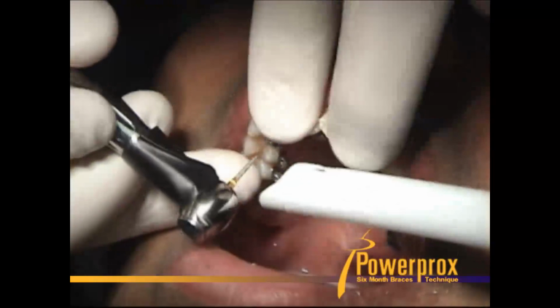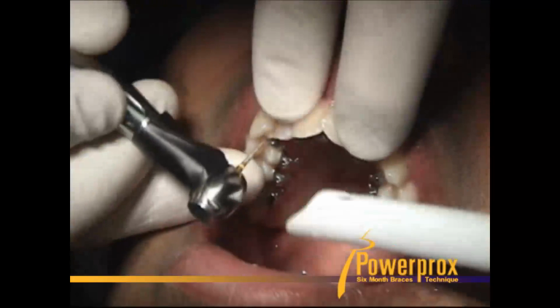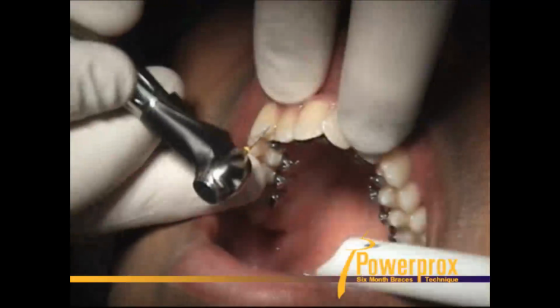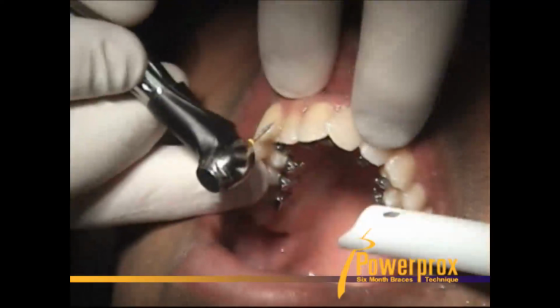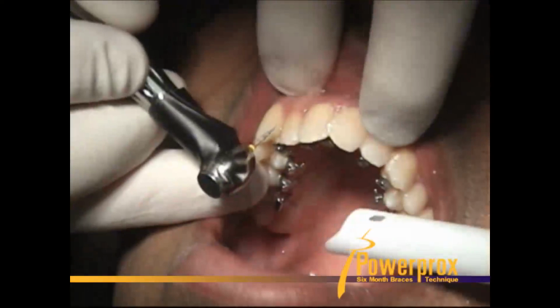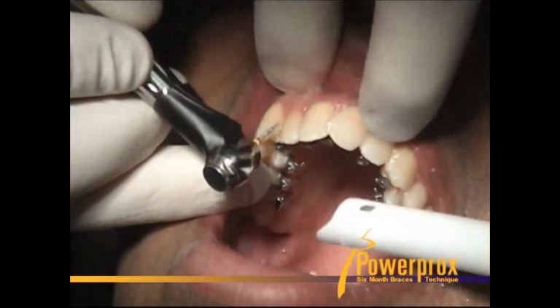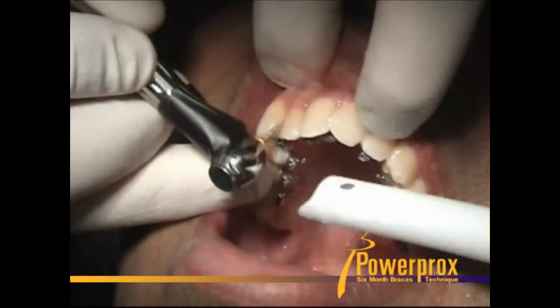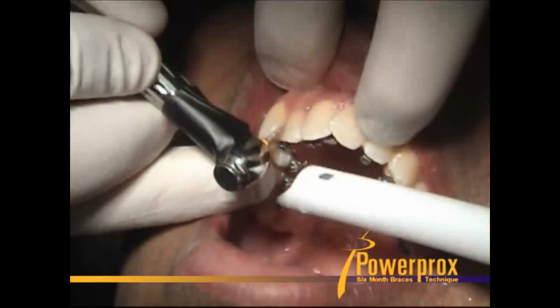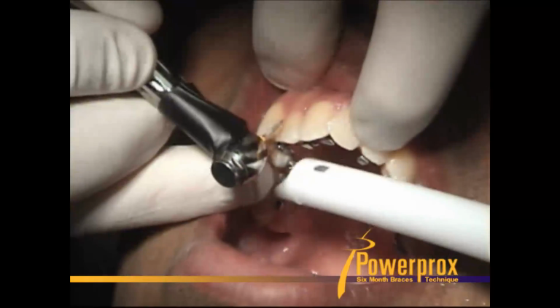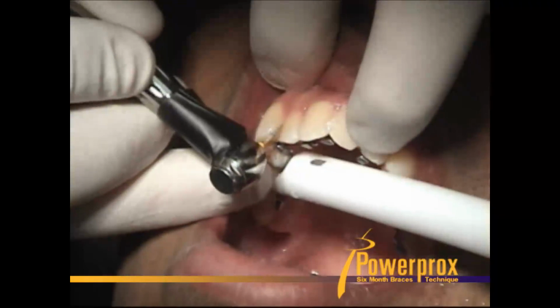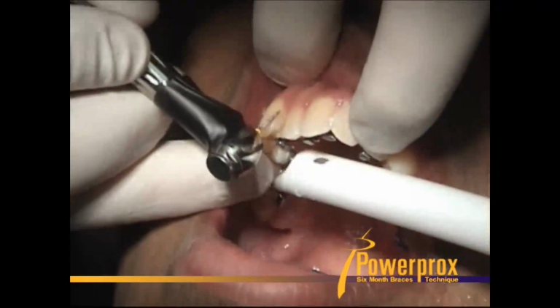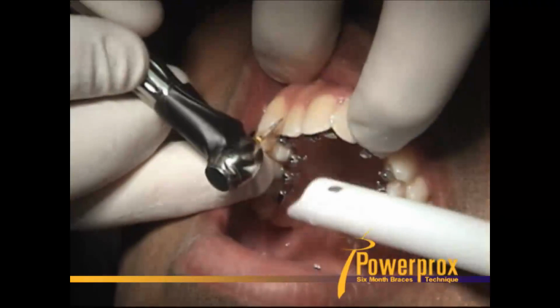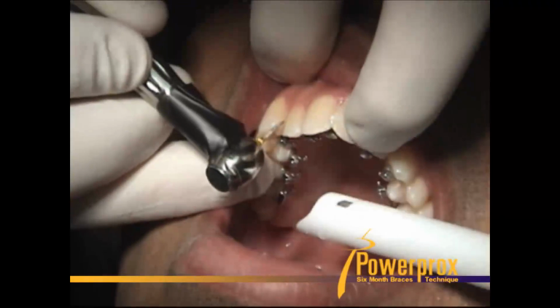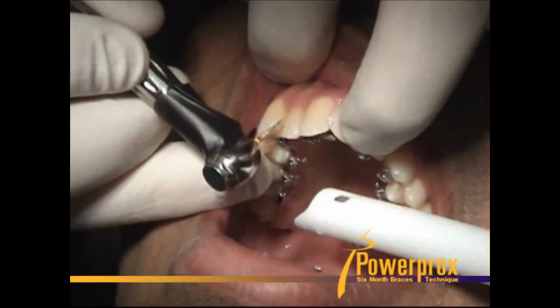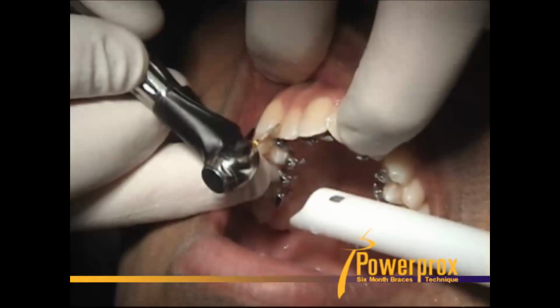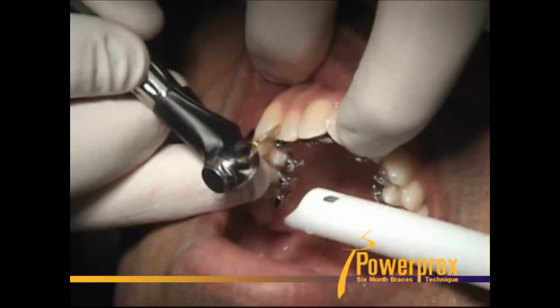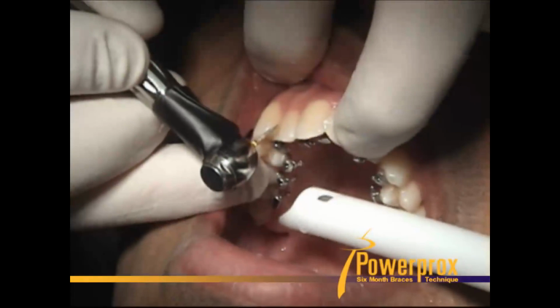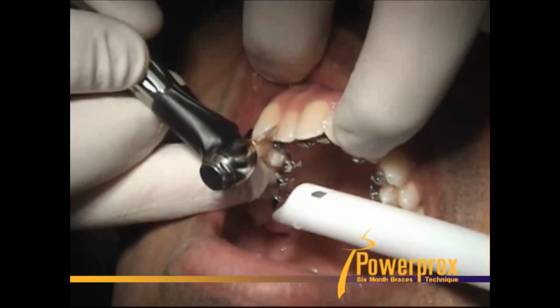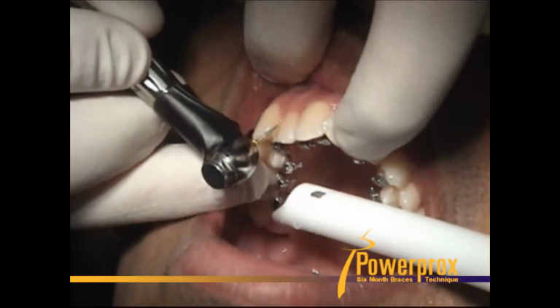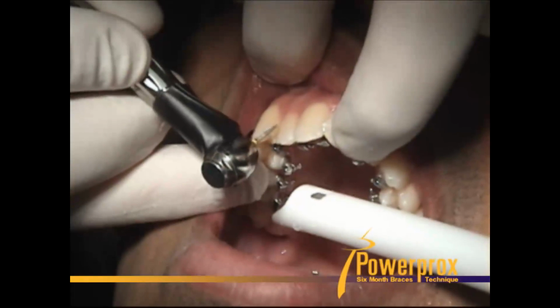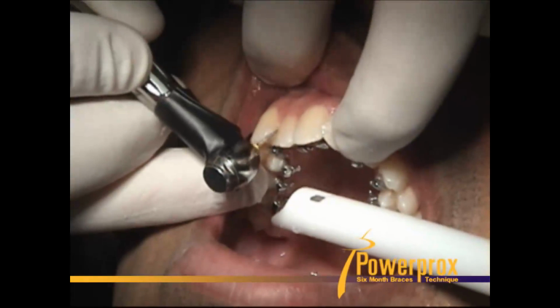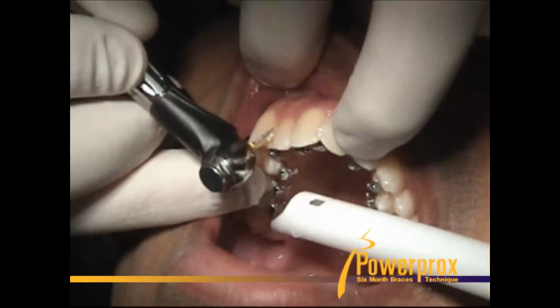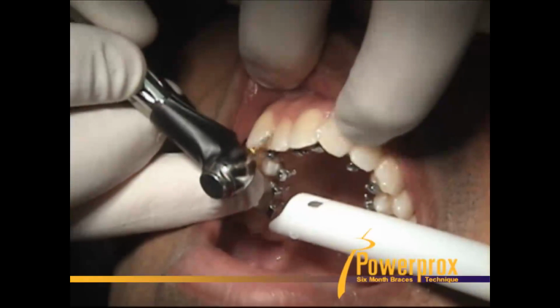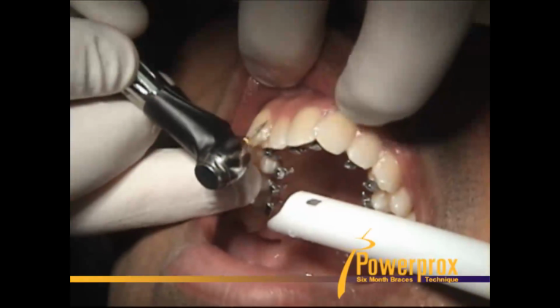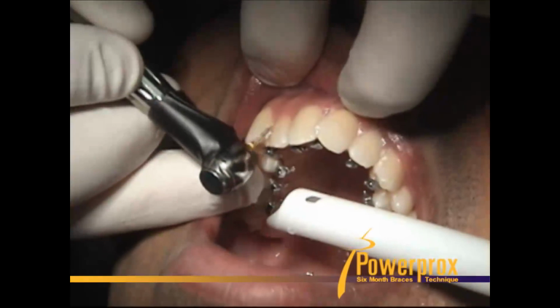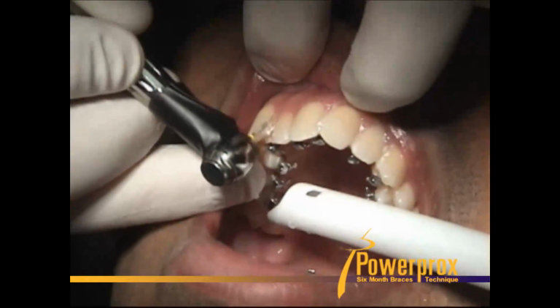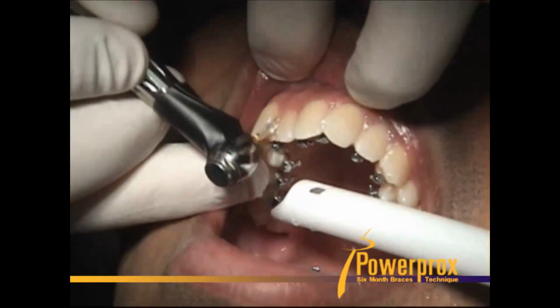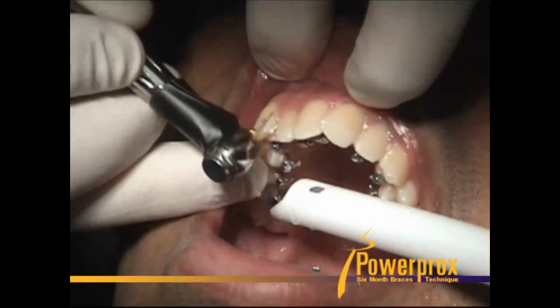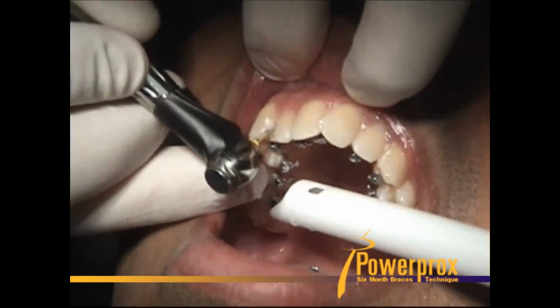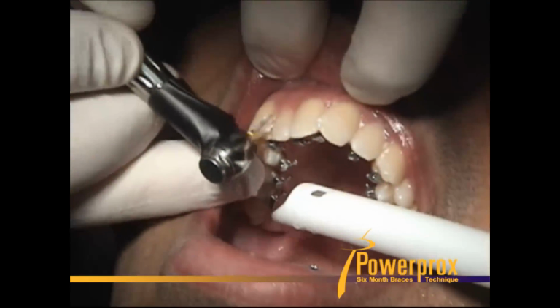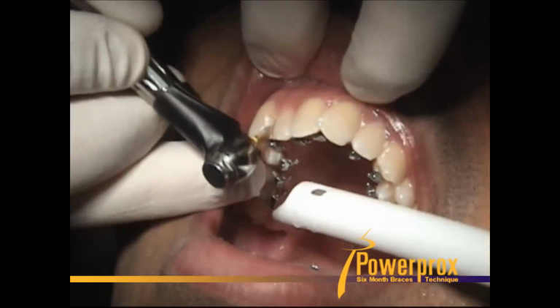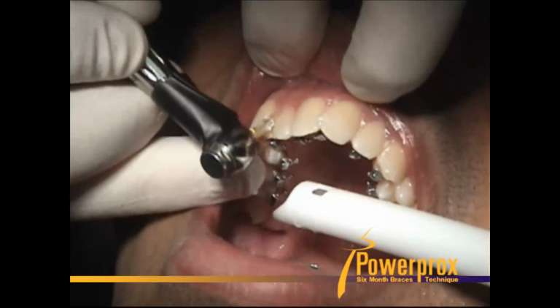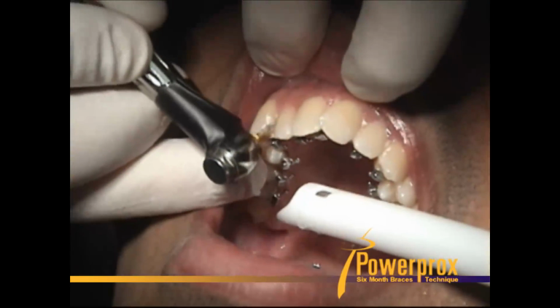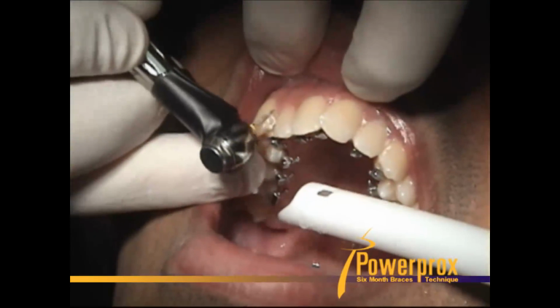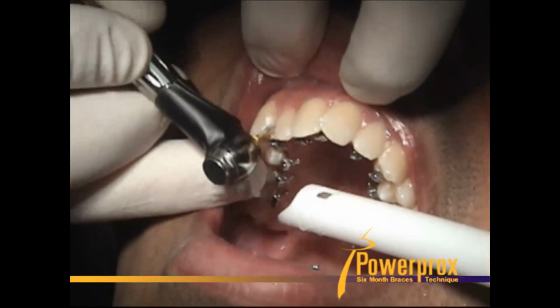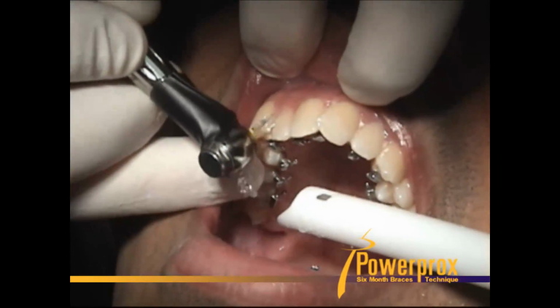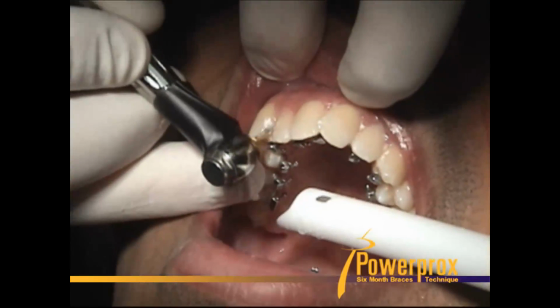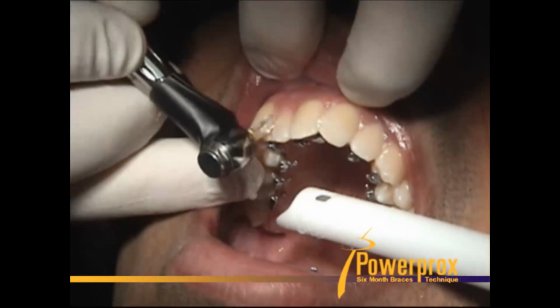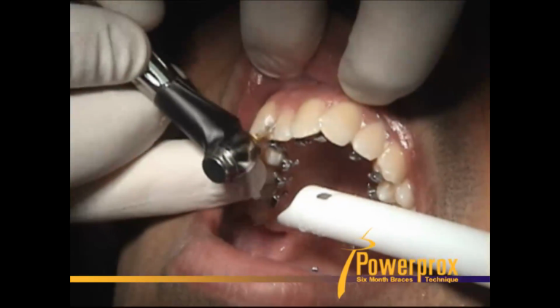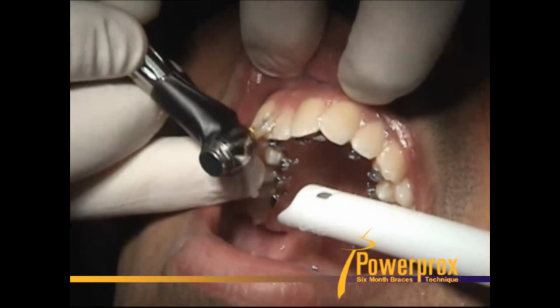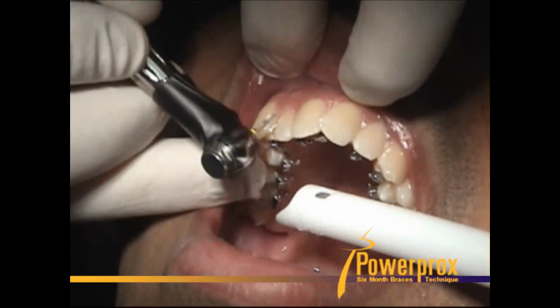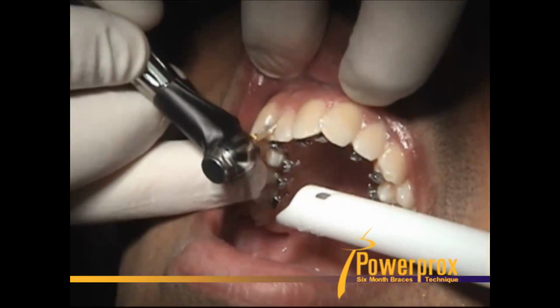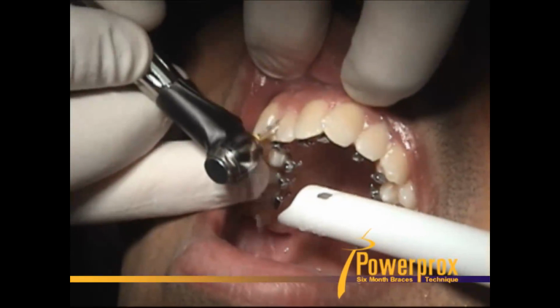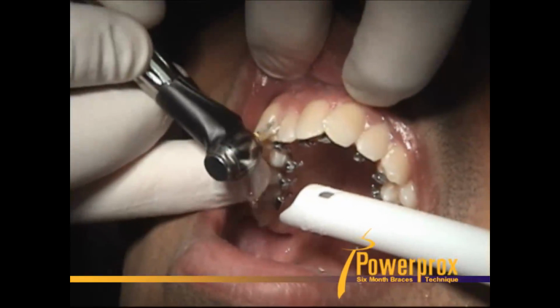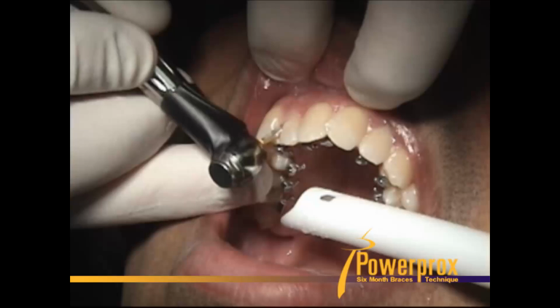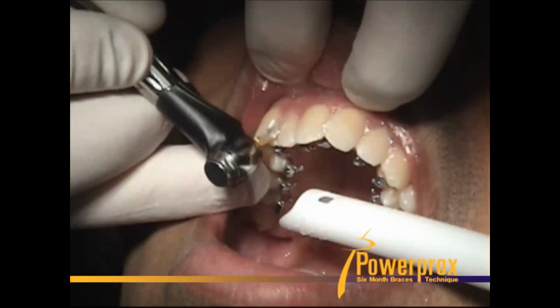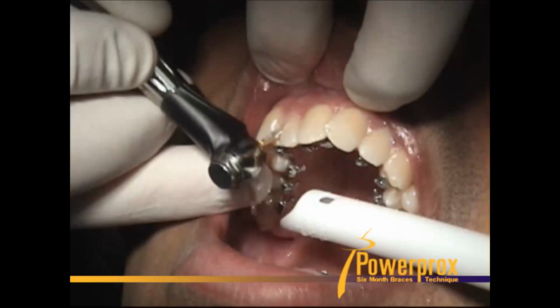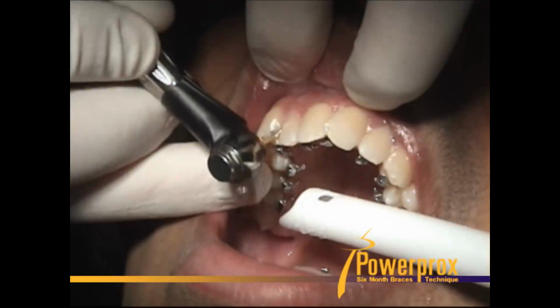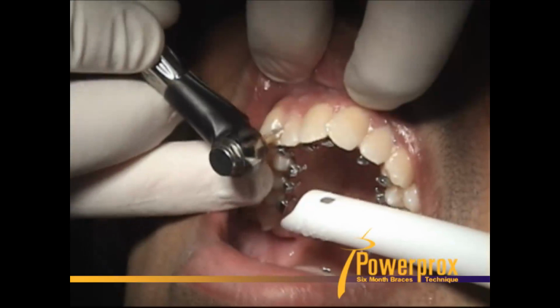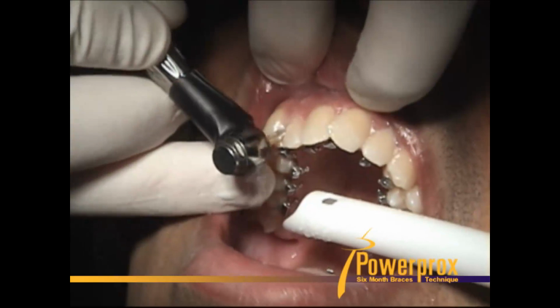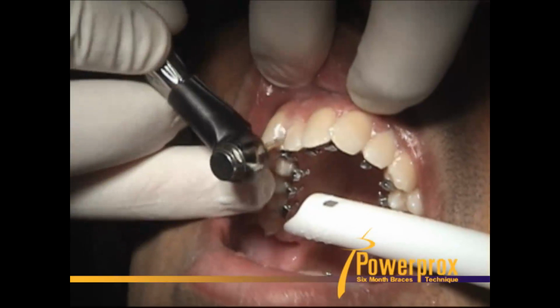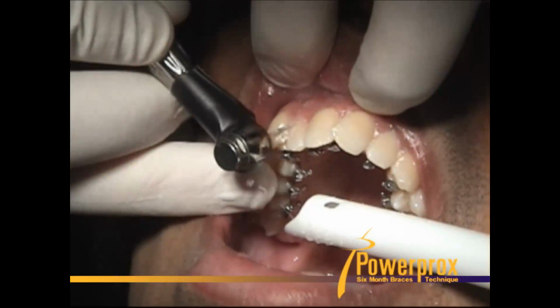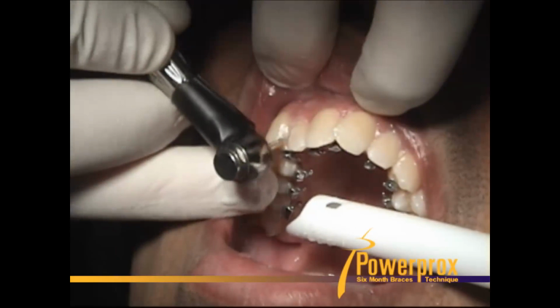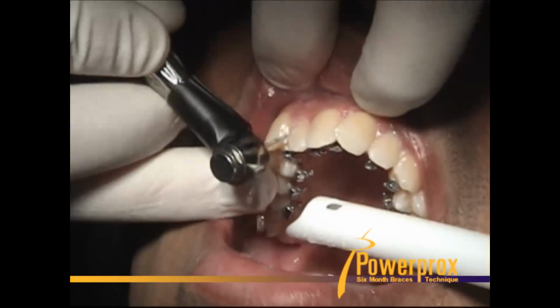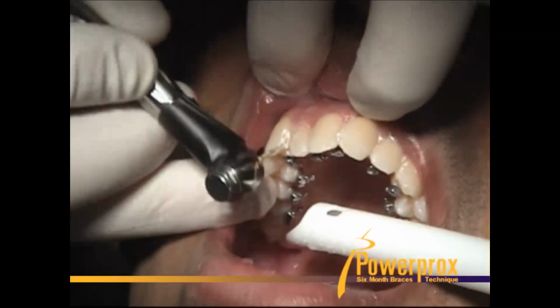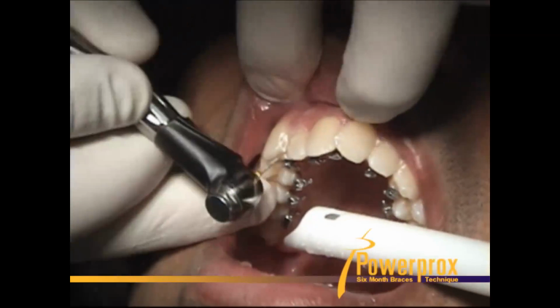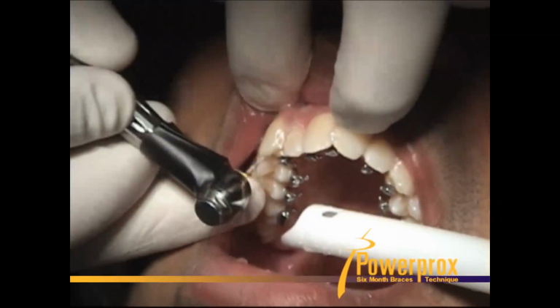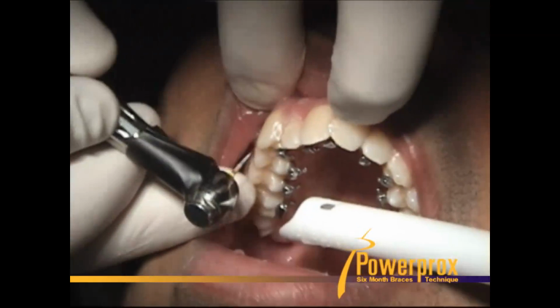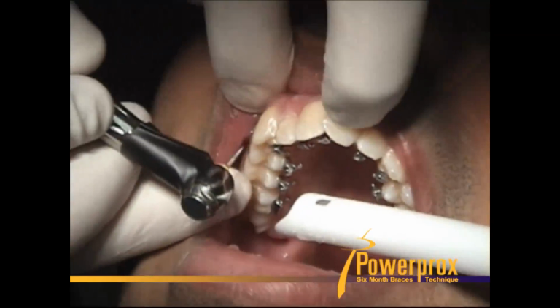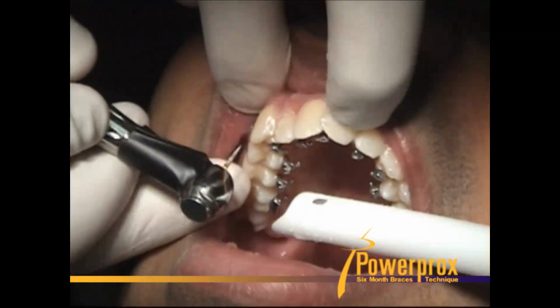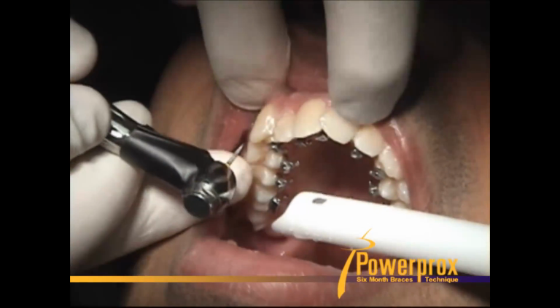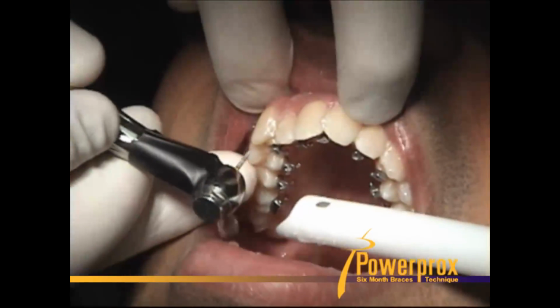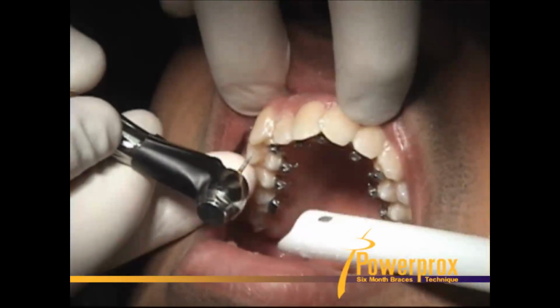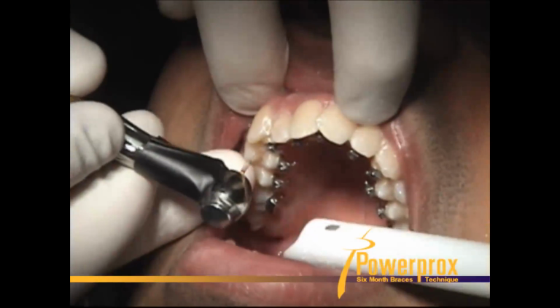We're going to have great access to this canine here, so we're just going to go ahead and get it while we can — shrink that tooth mesial-distally.